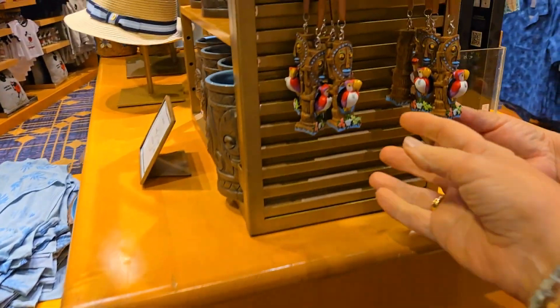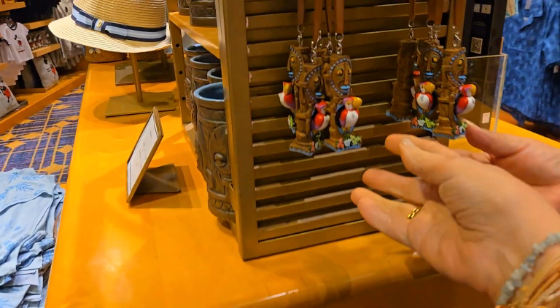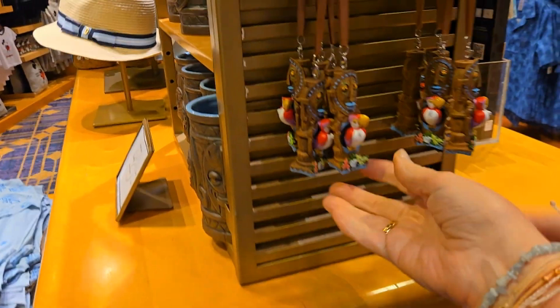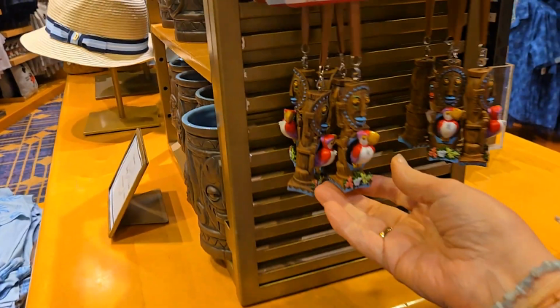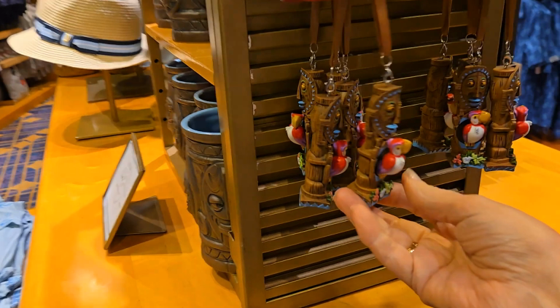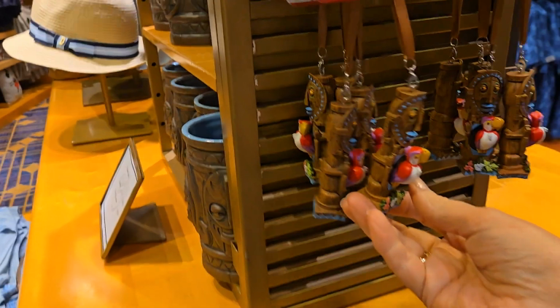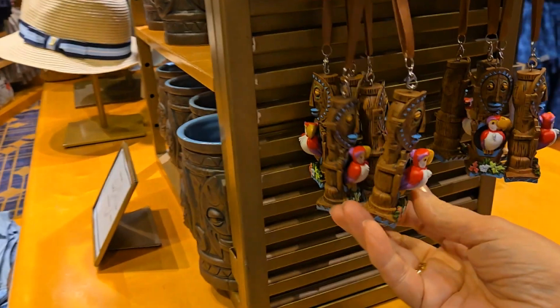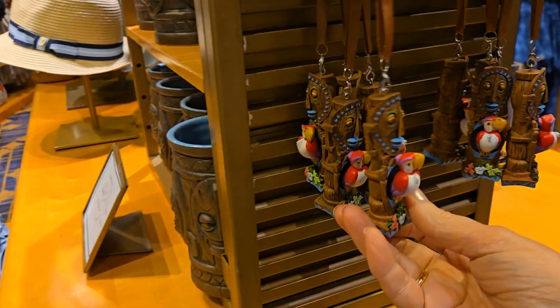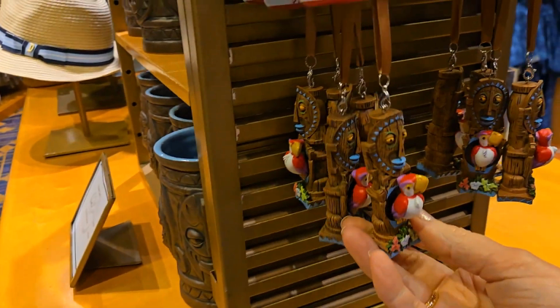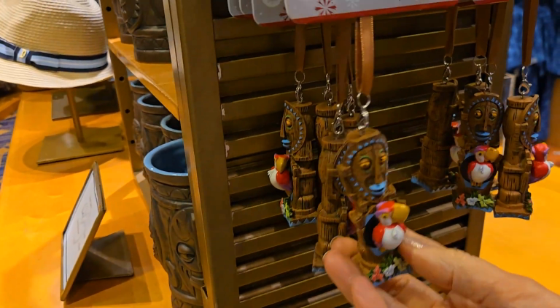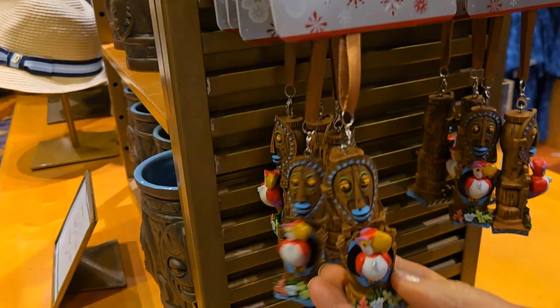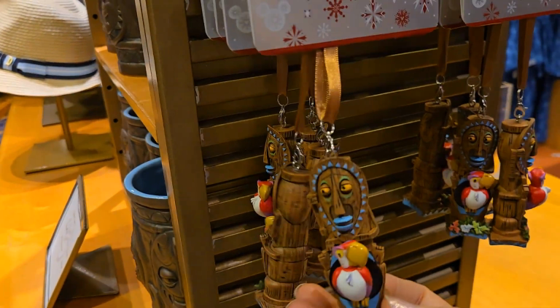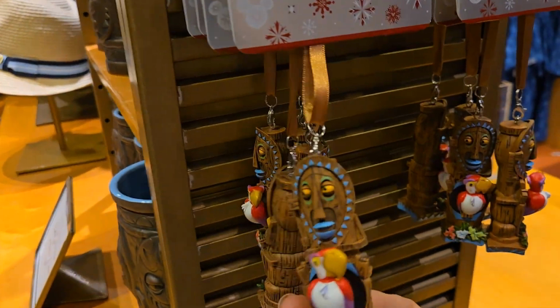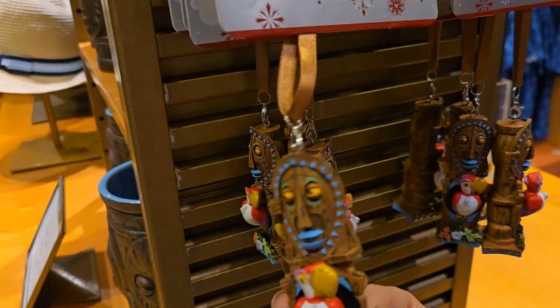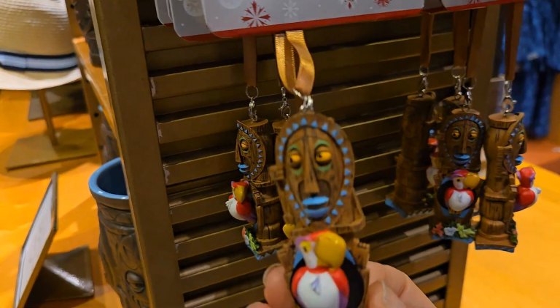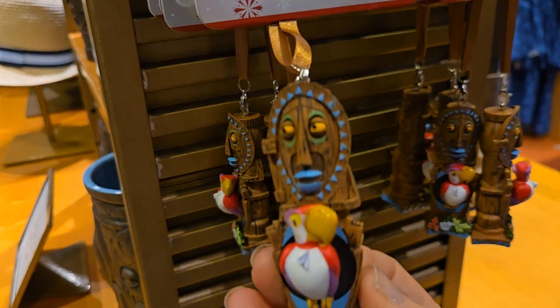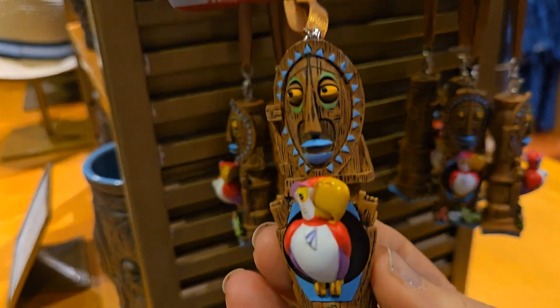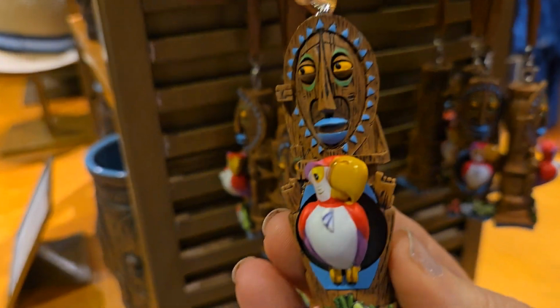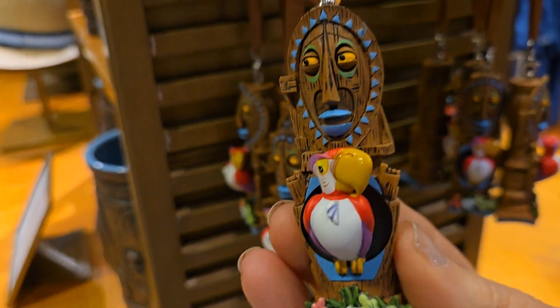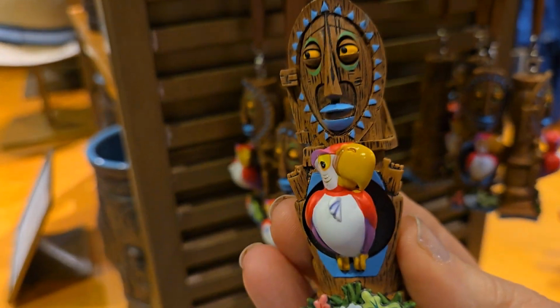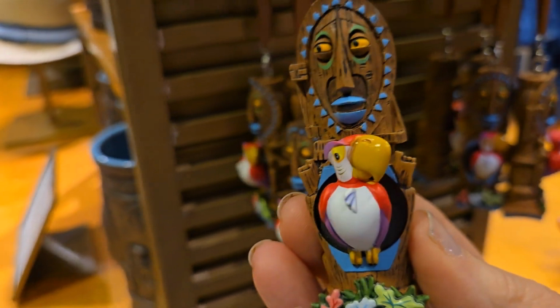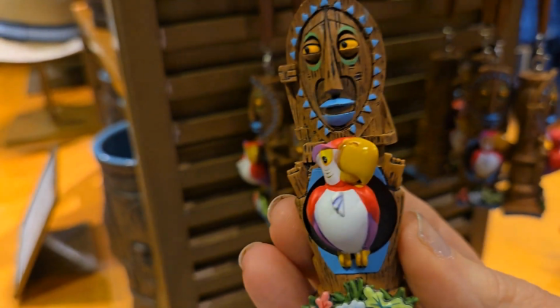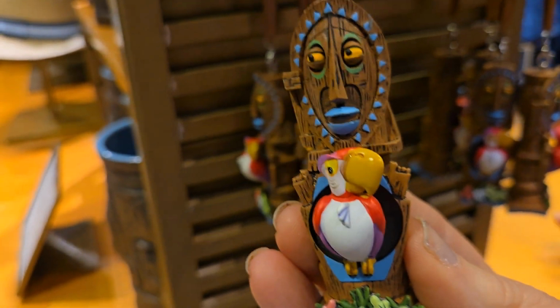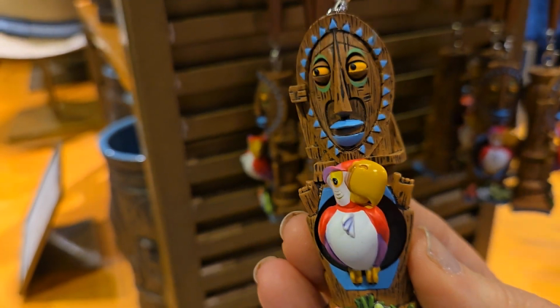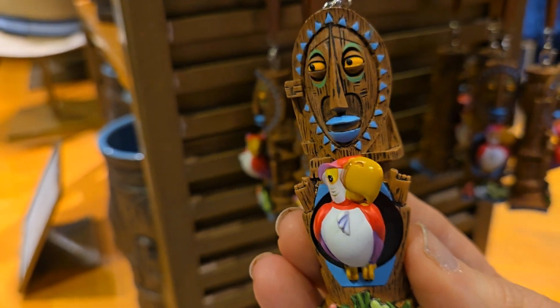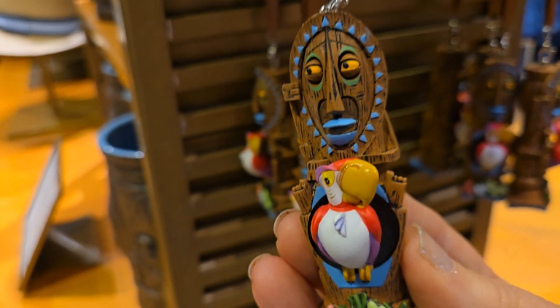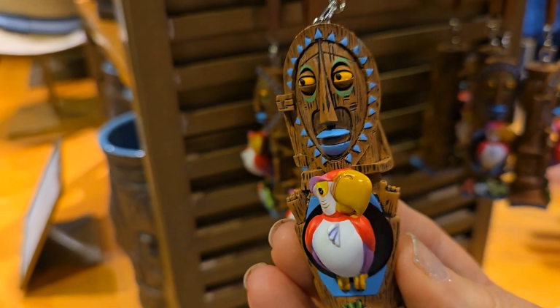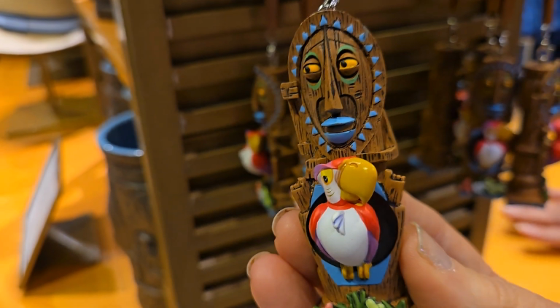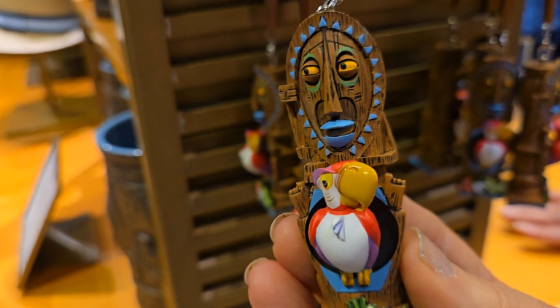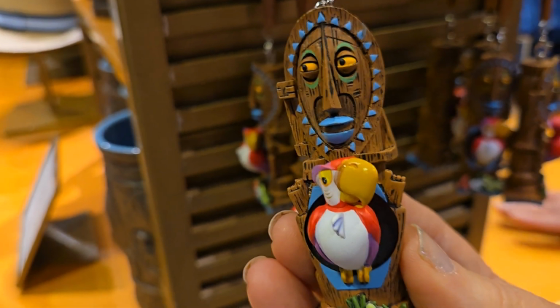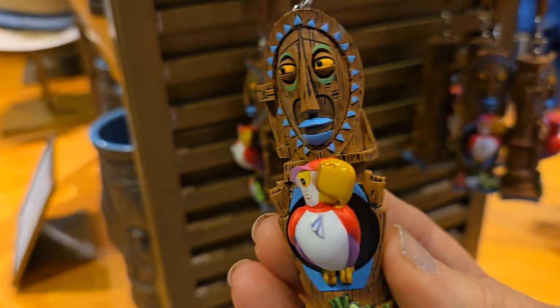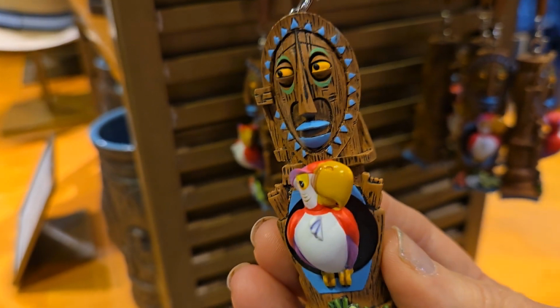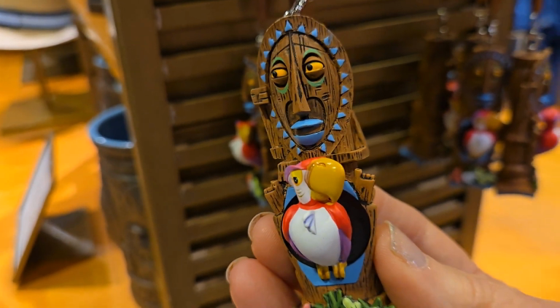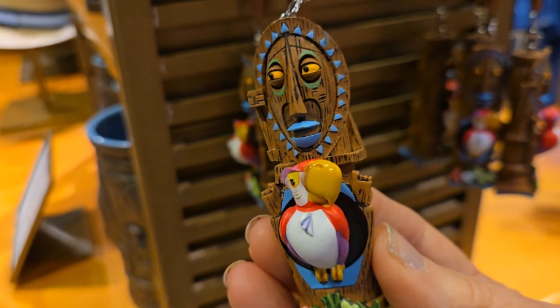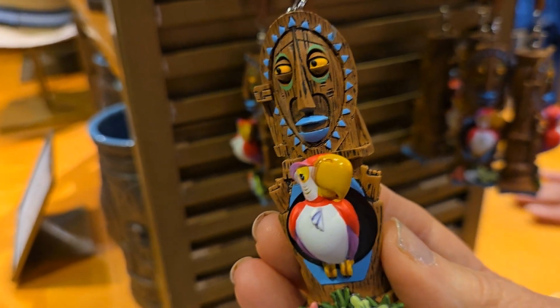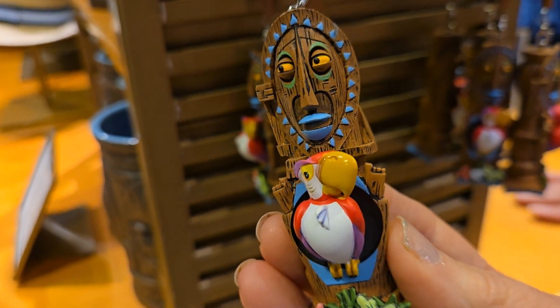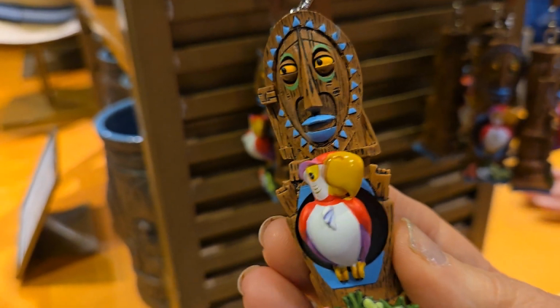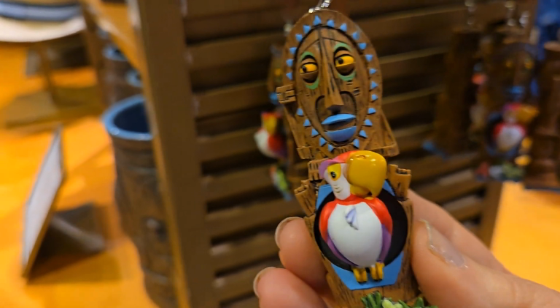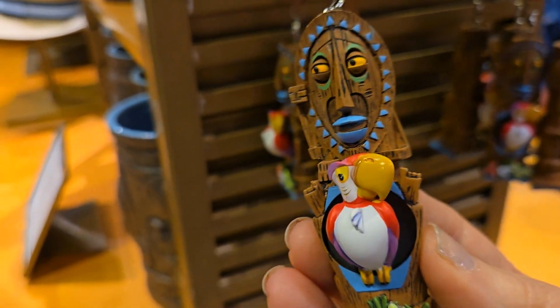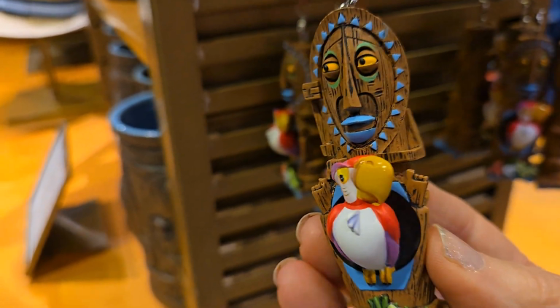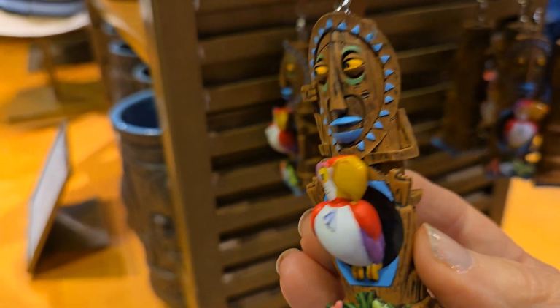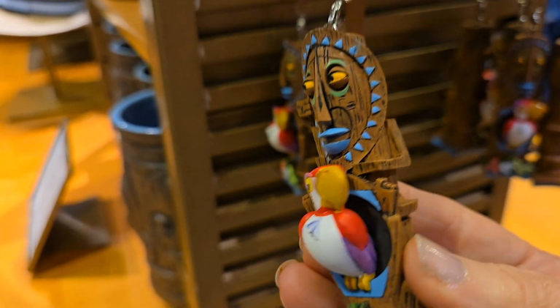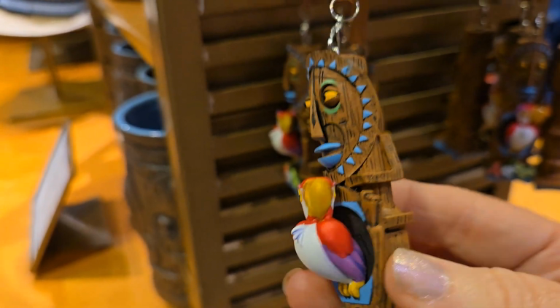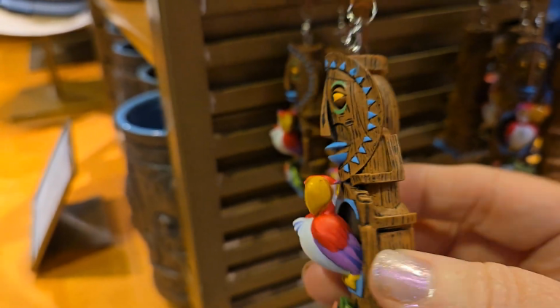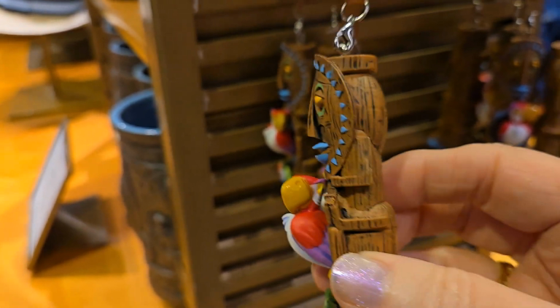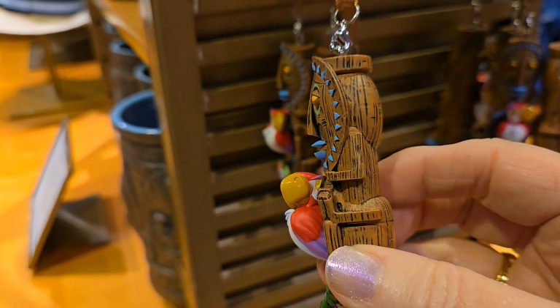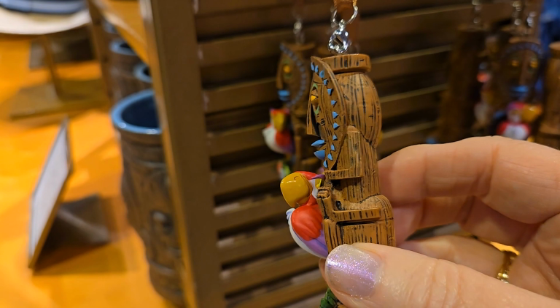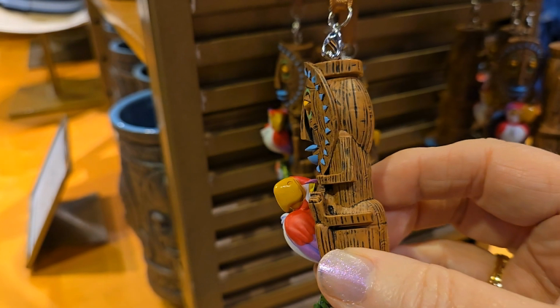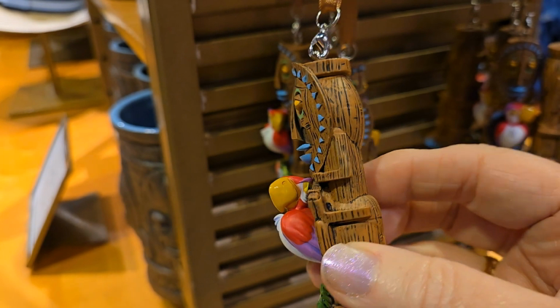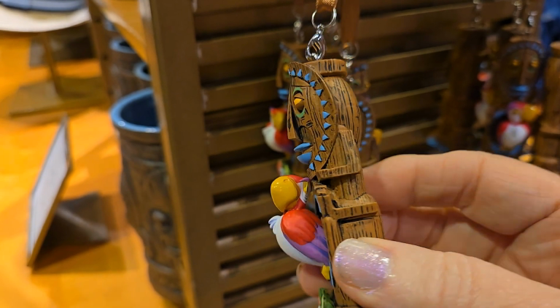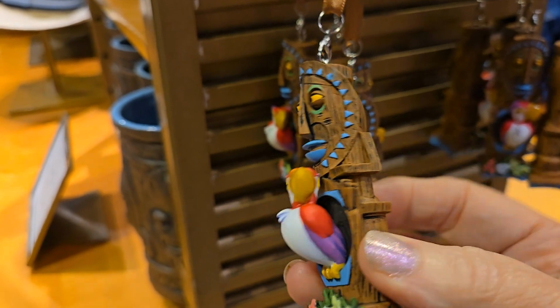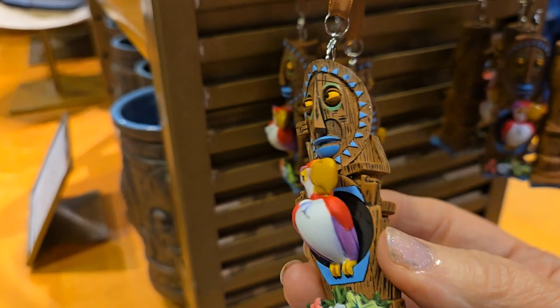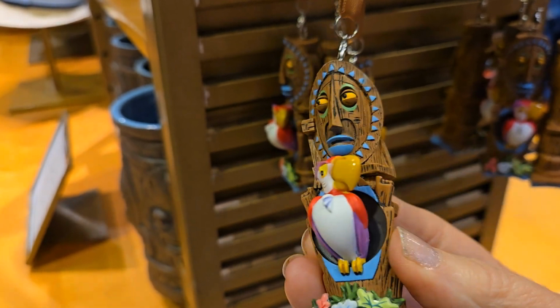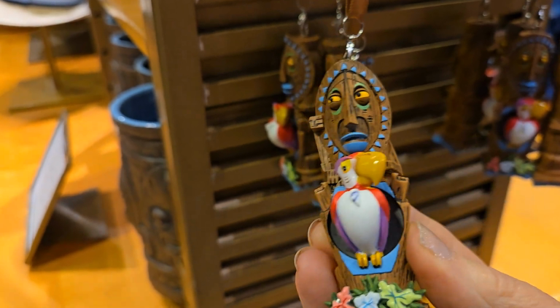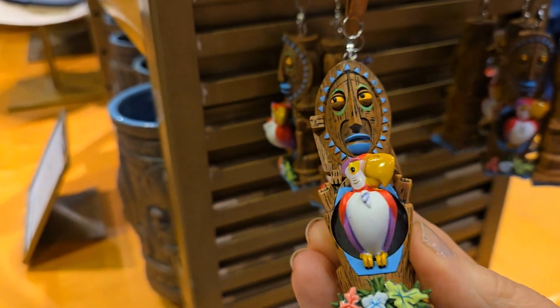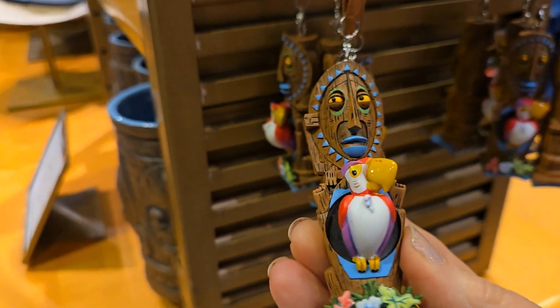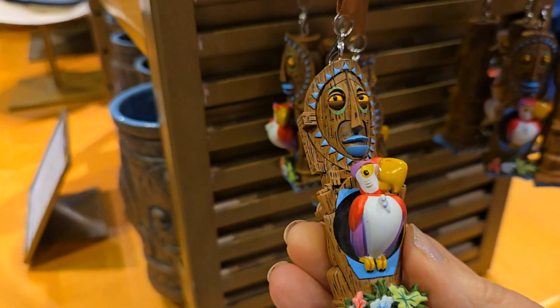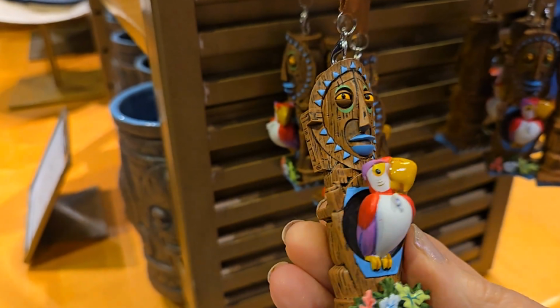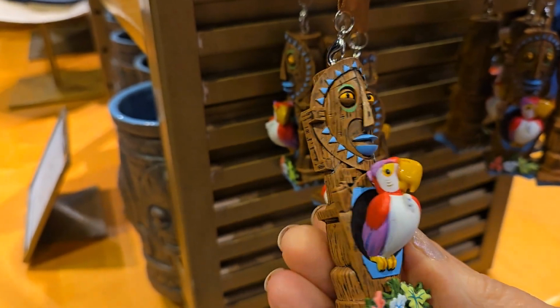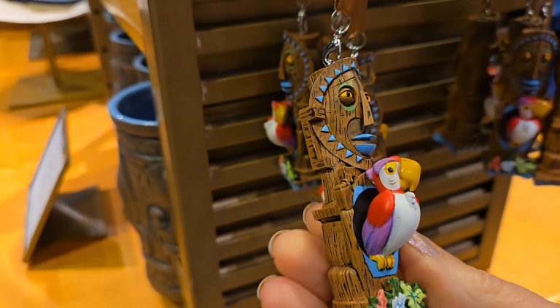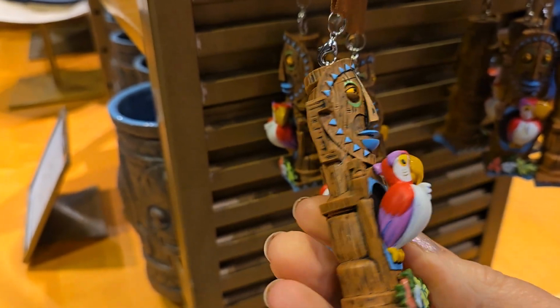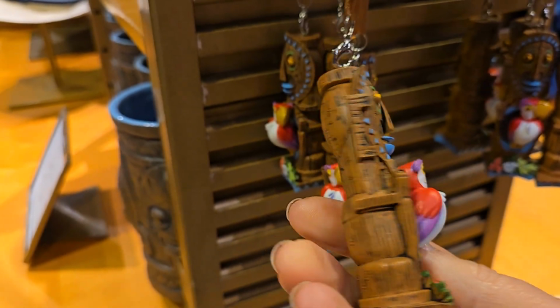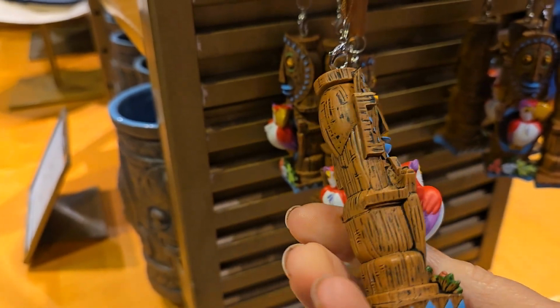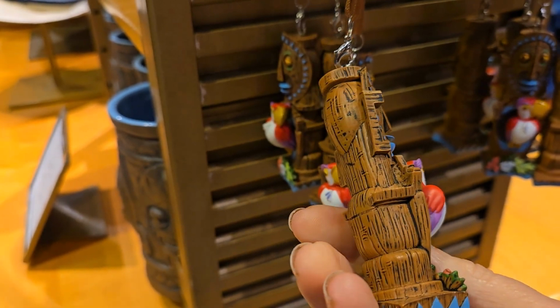How cute is this Walt Disney's Enchanted Tiki Room ornament? I love it!